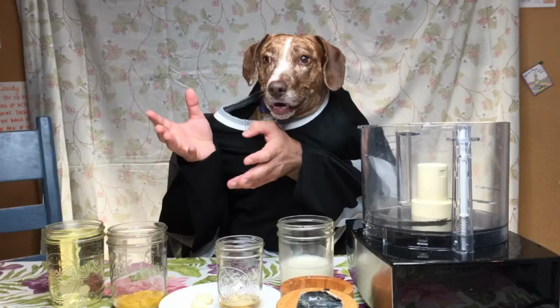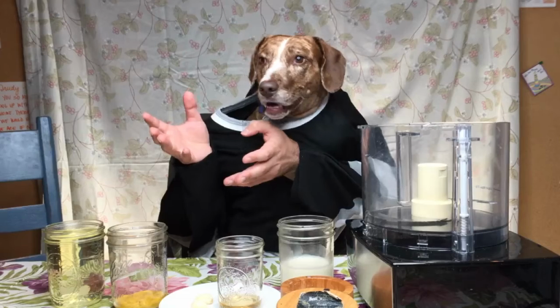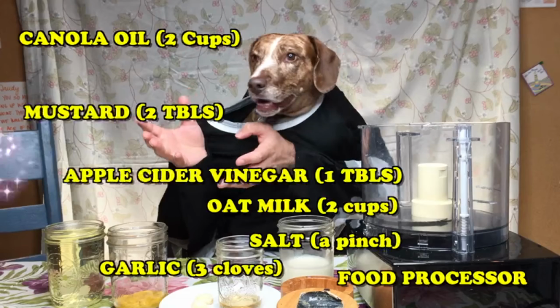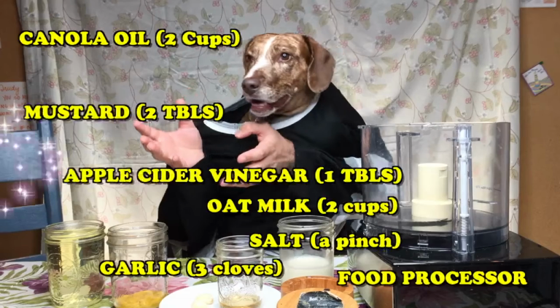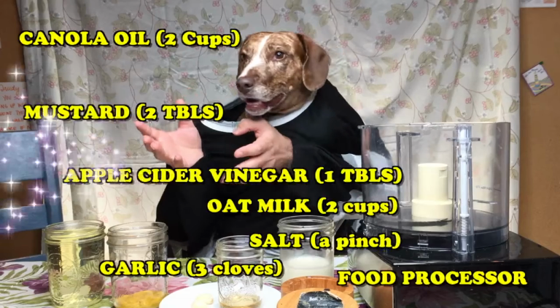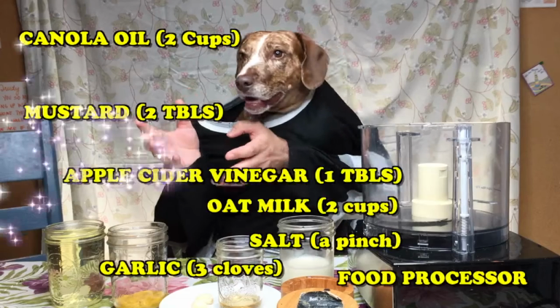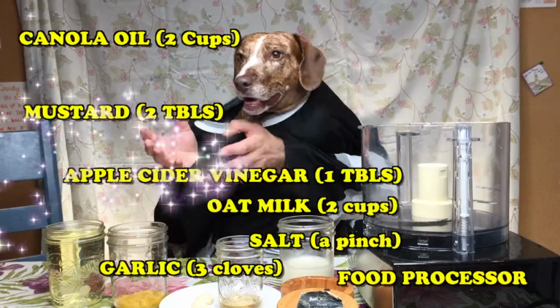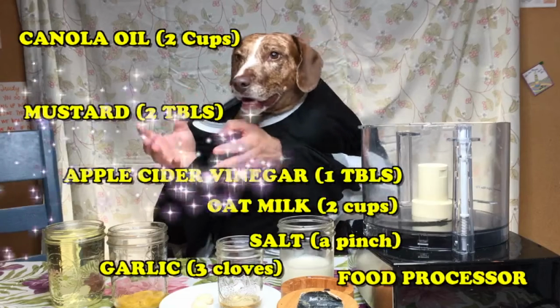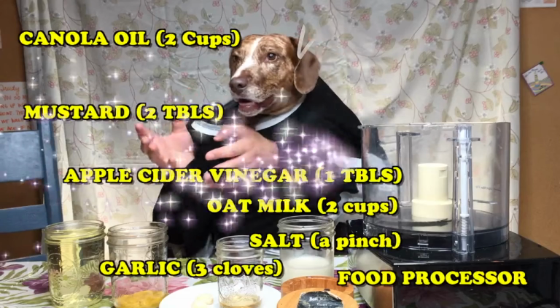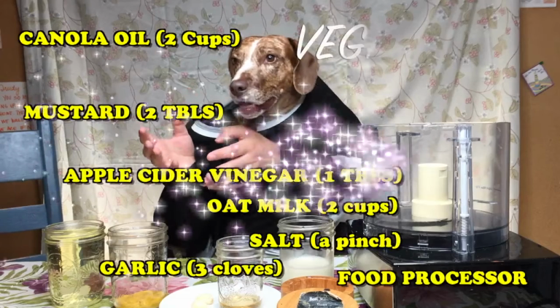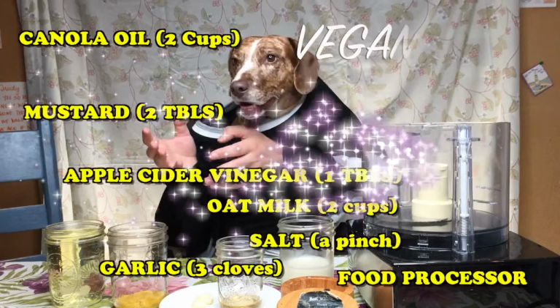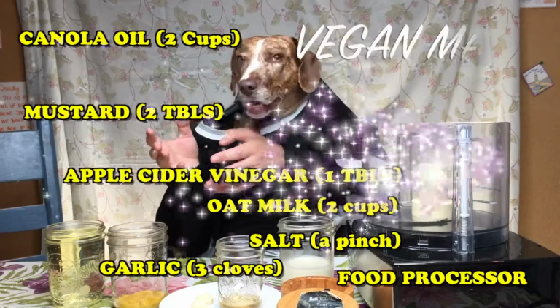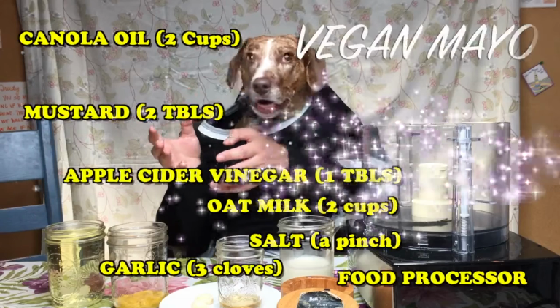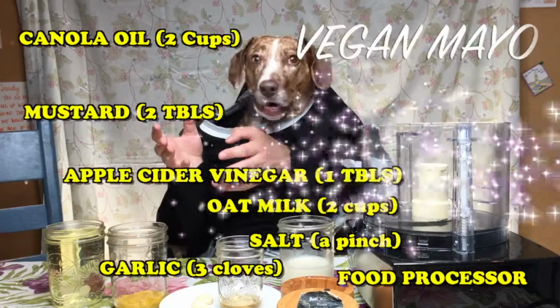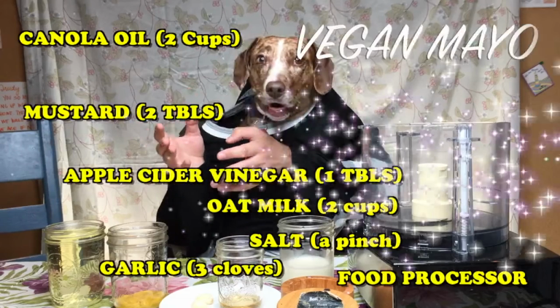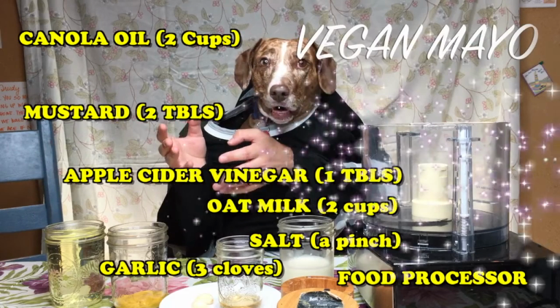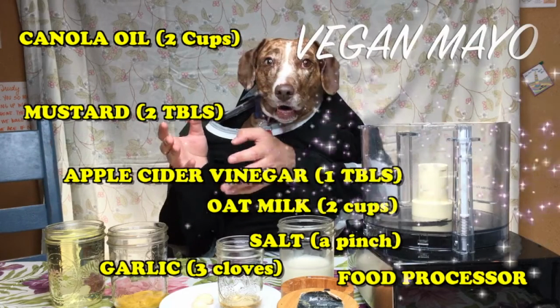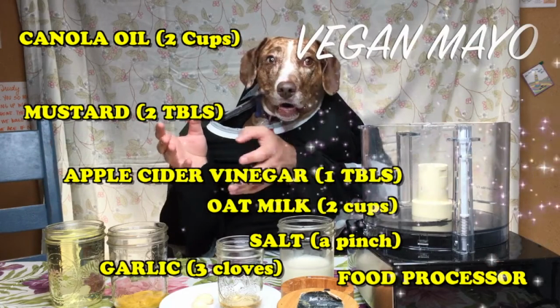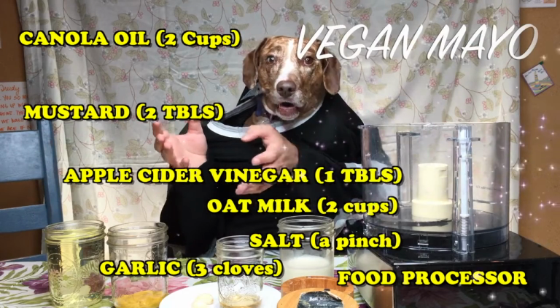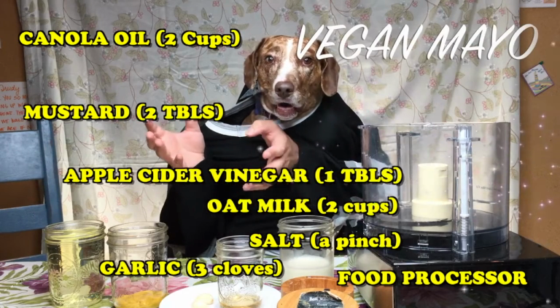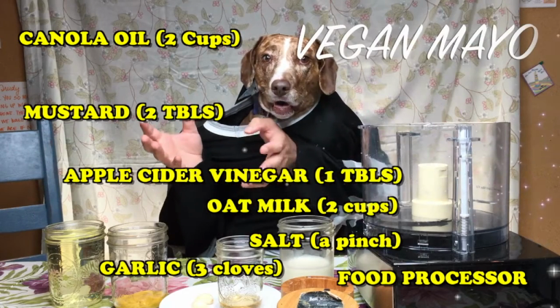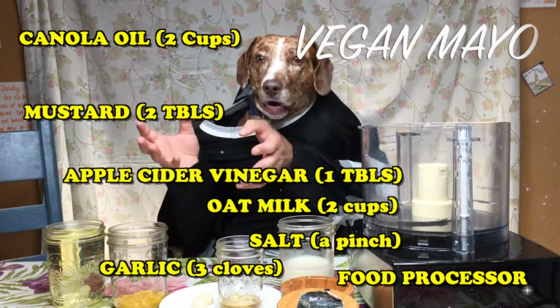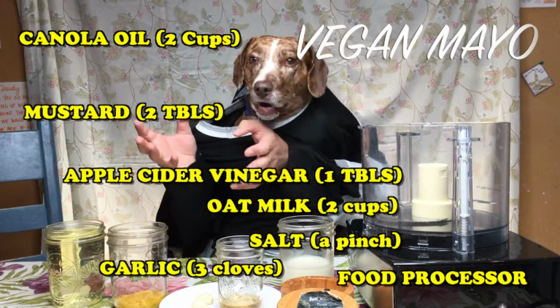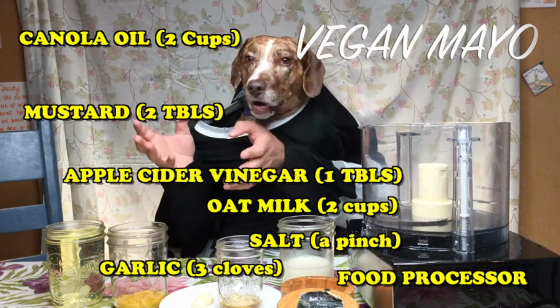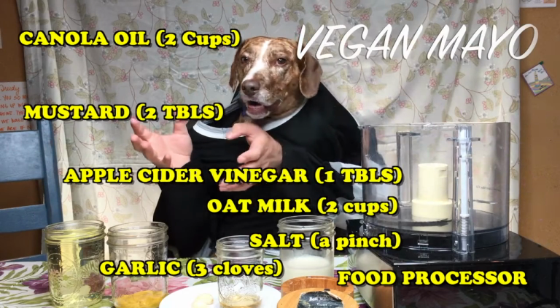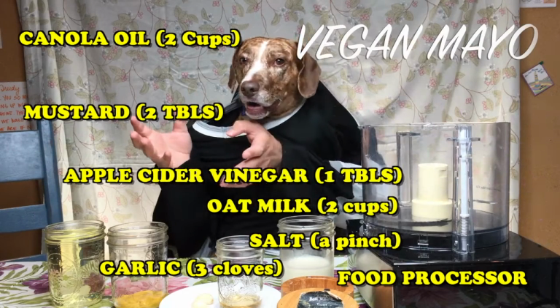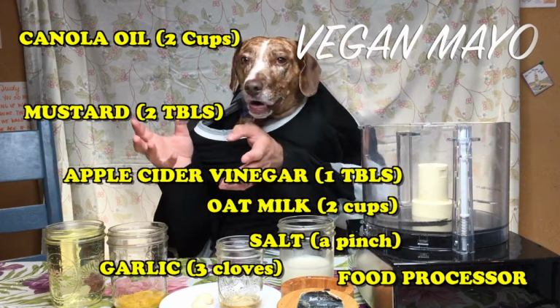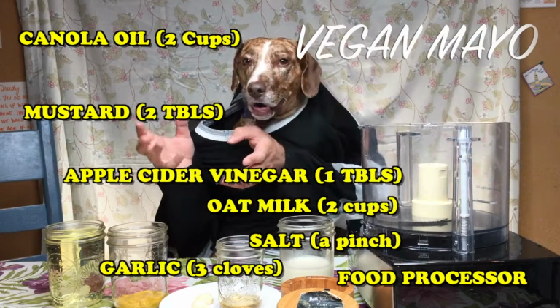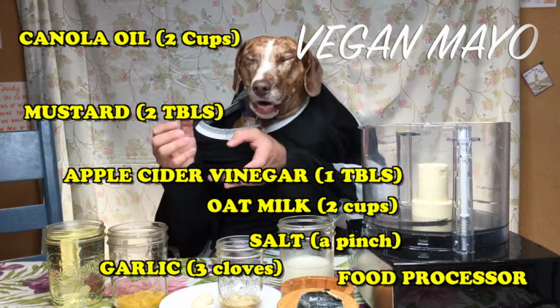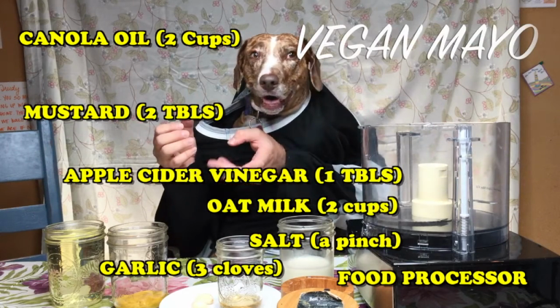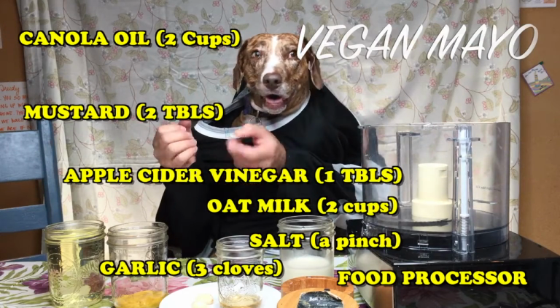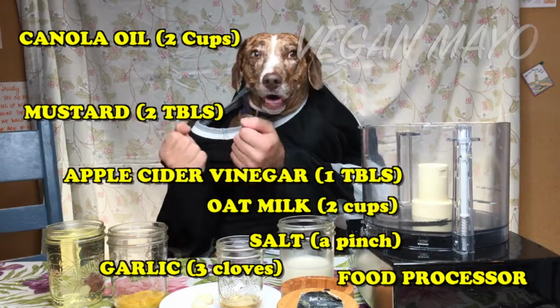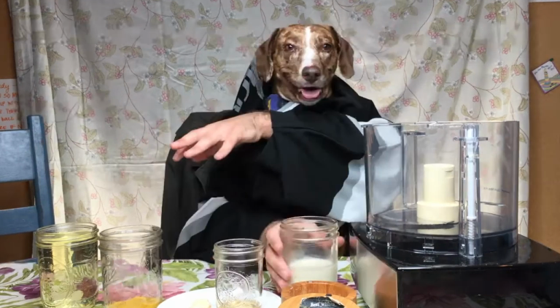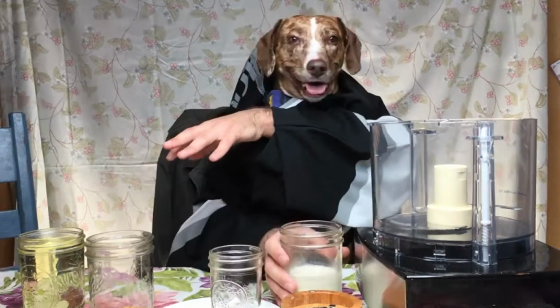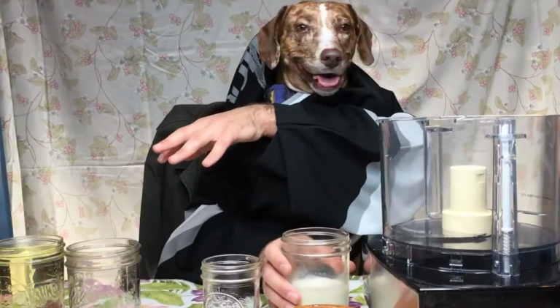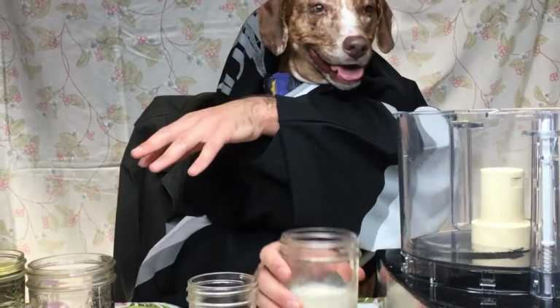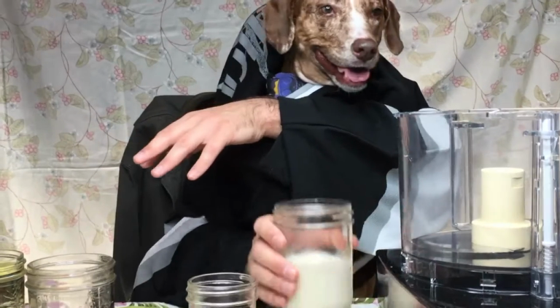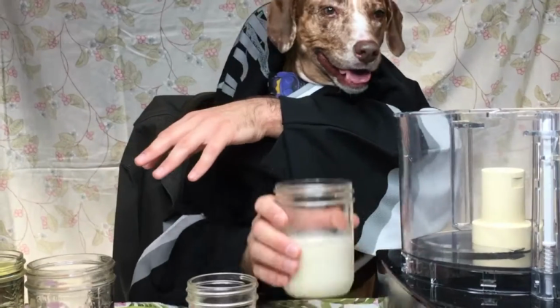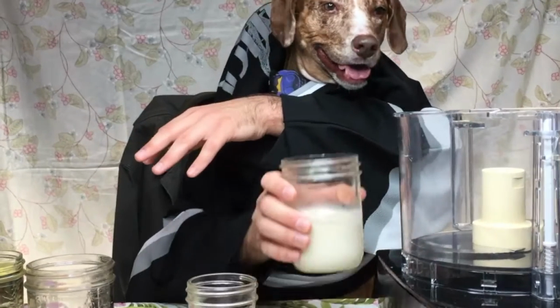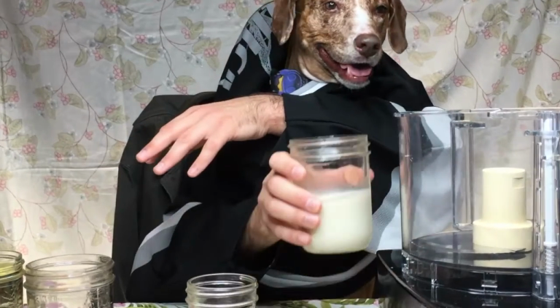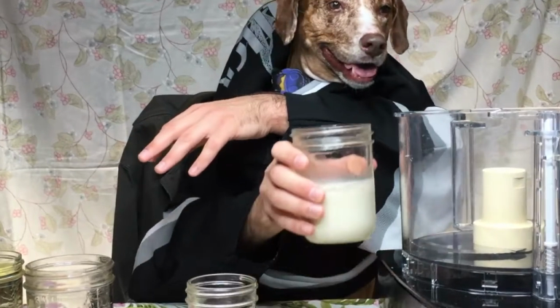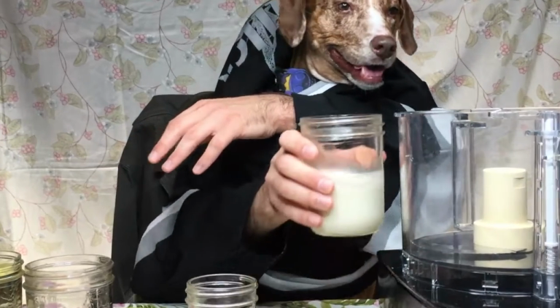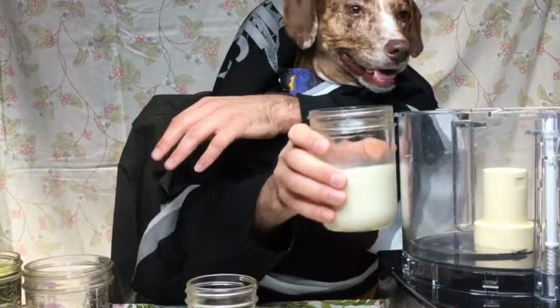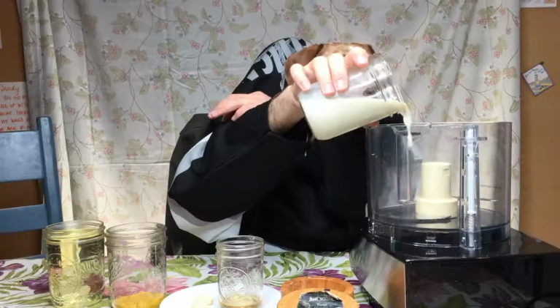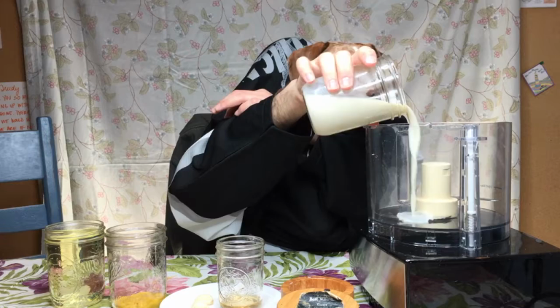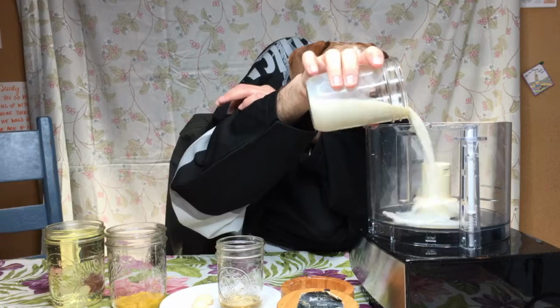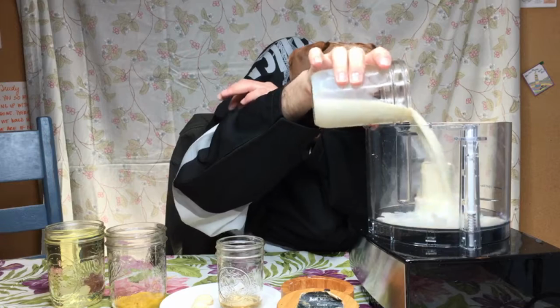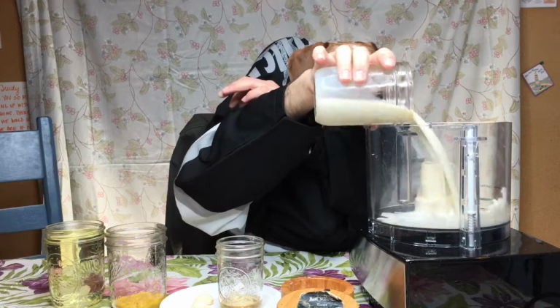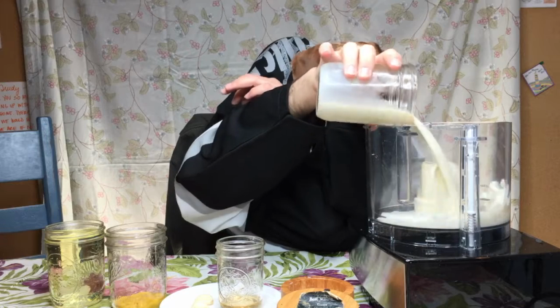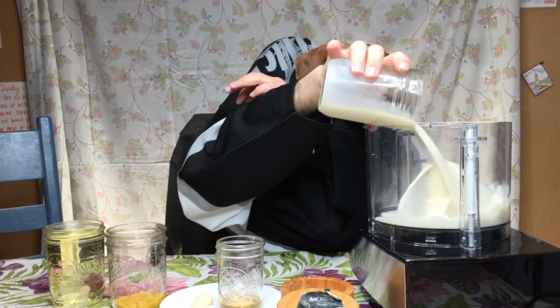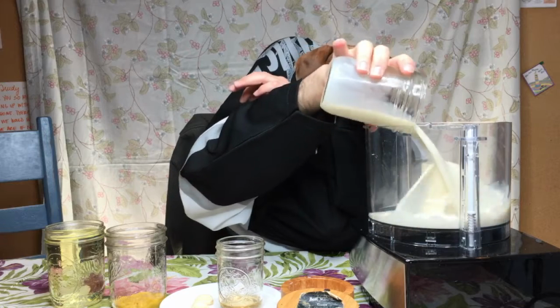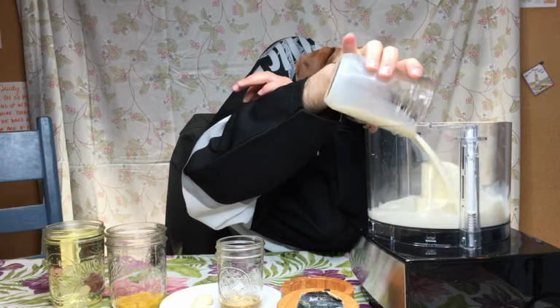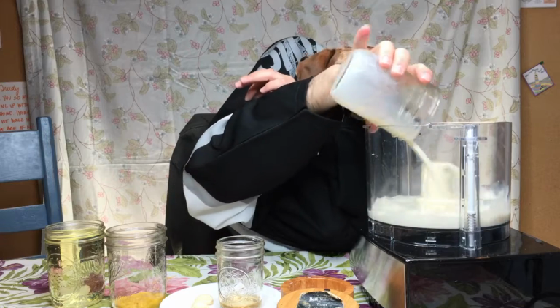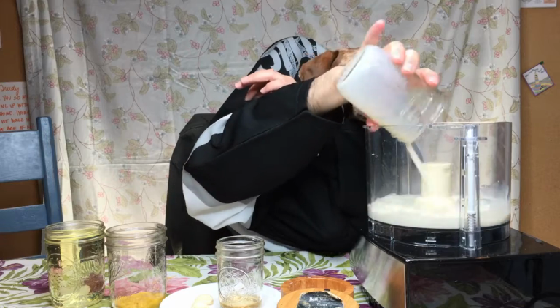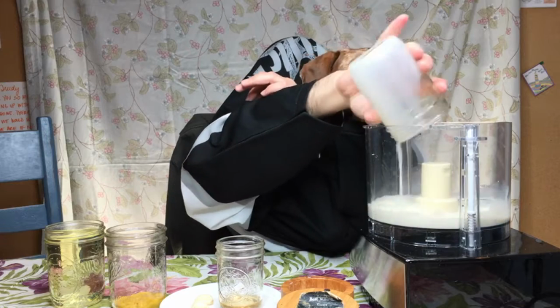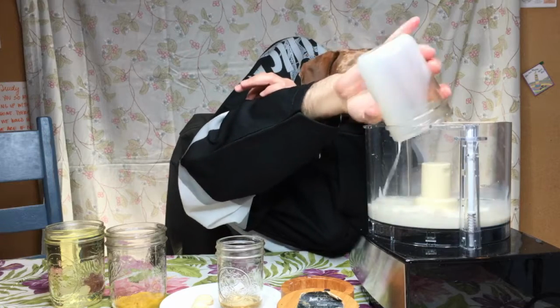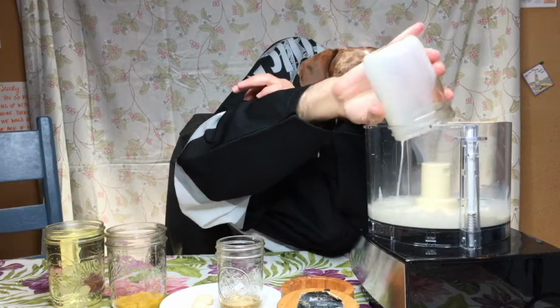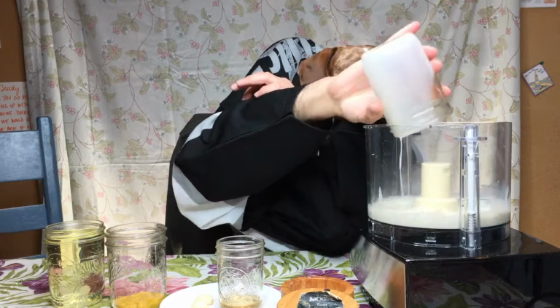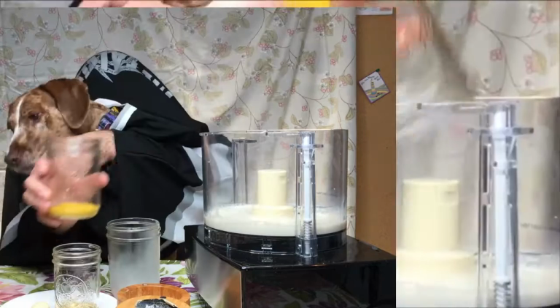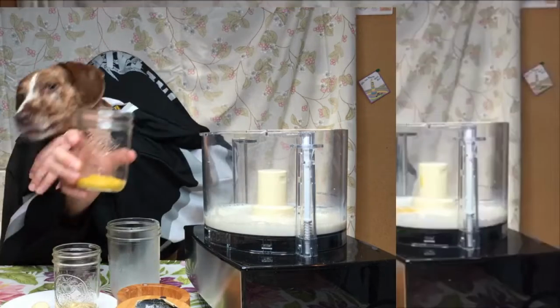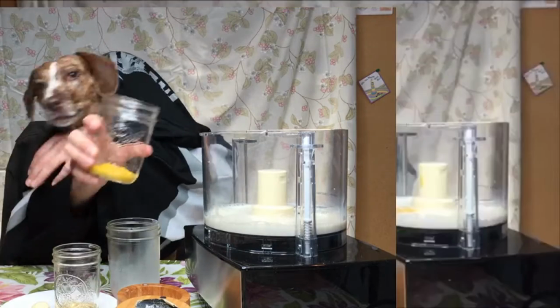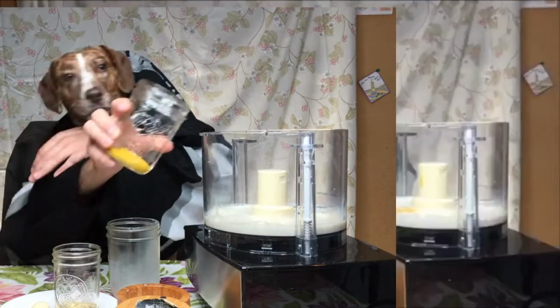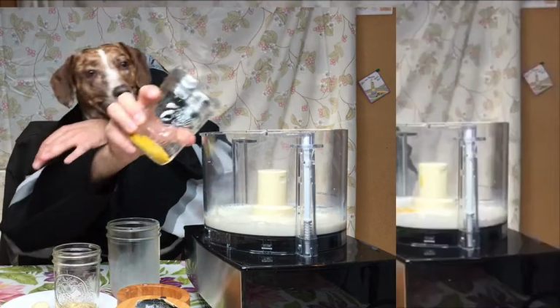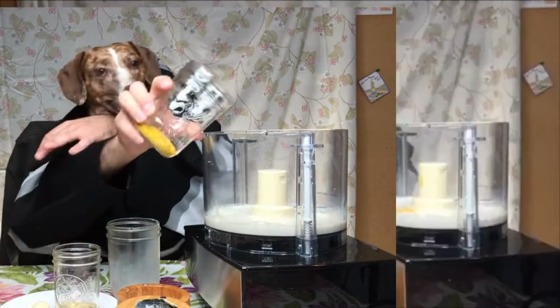Vegan Mayo! Here's all the ingredients. You take the oat milk. You take the mustard.